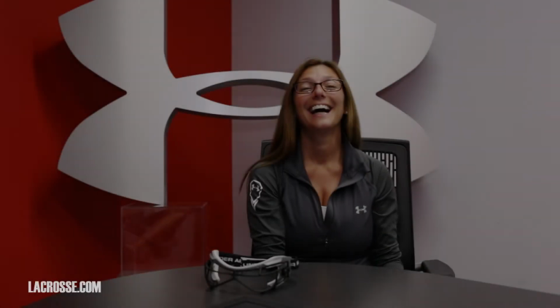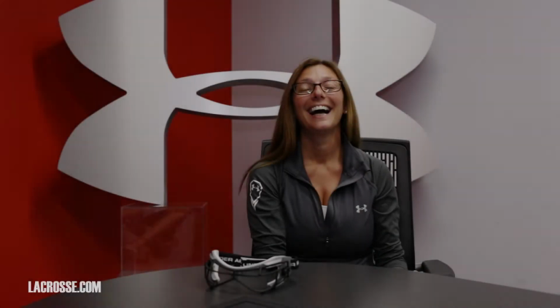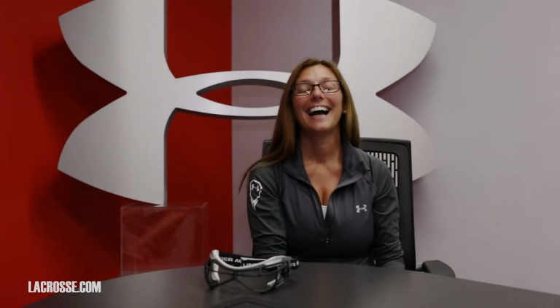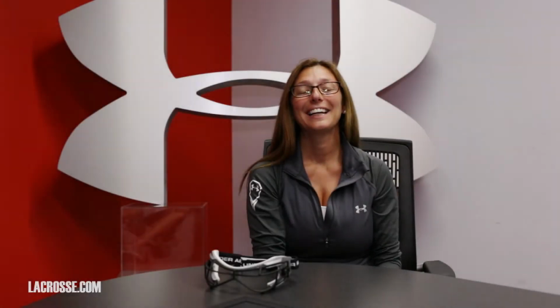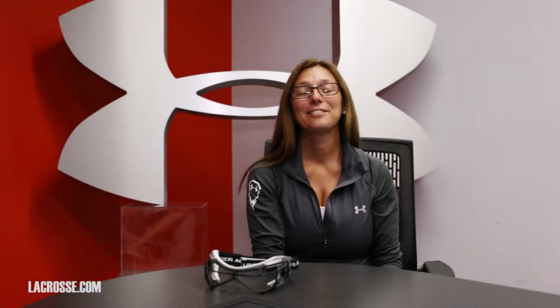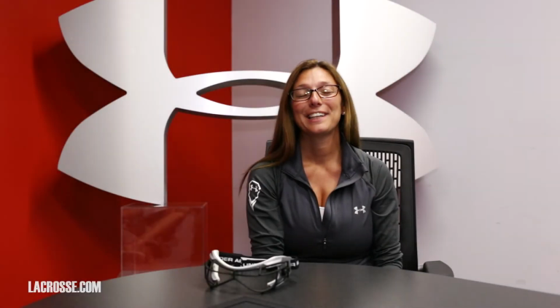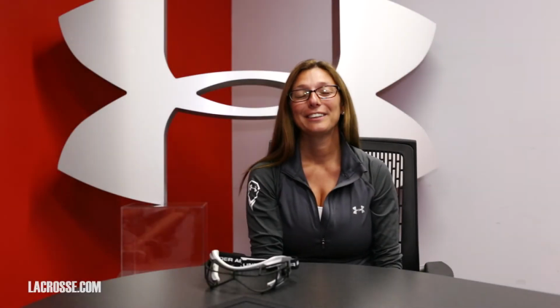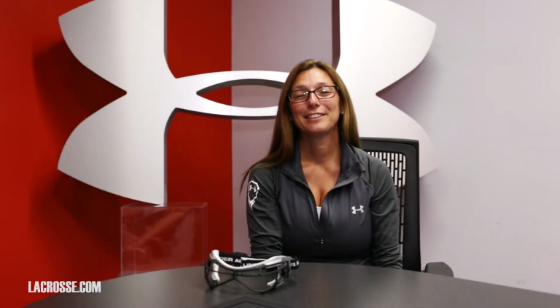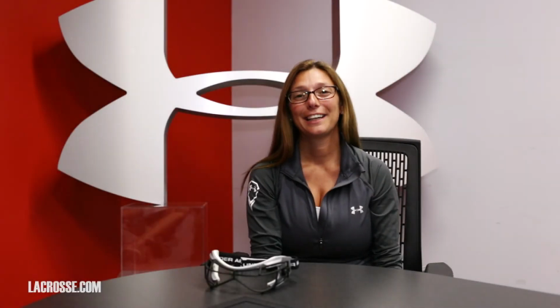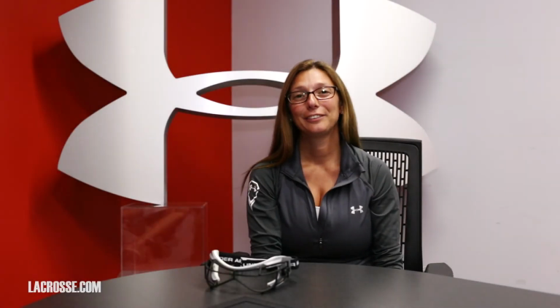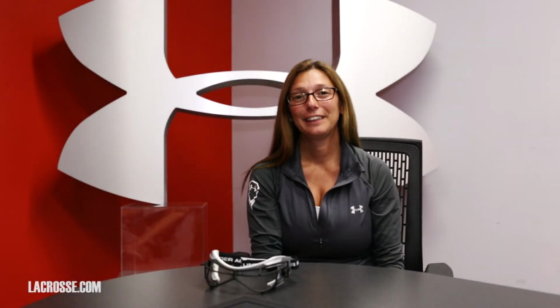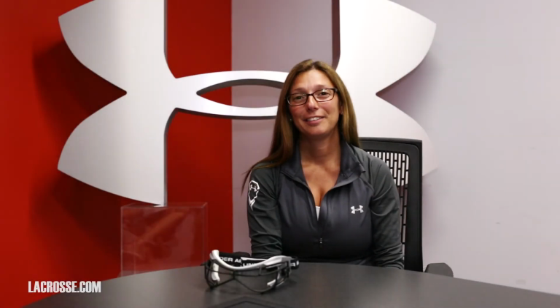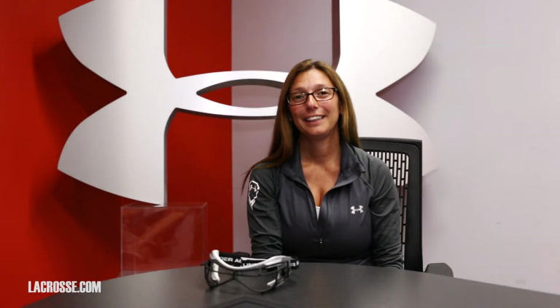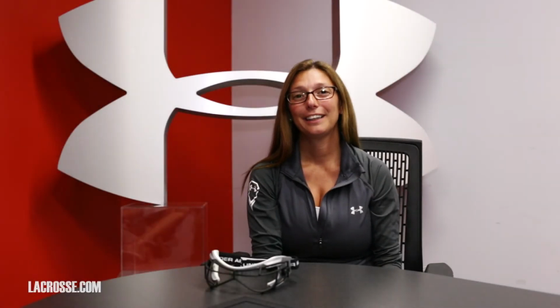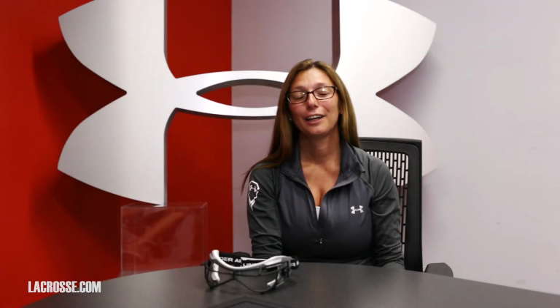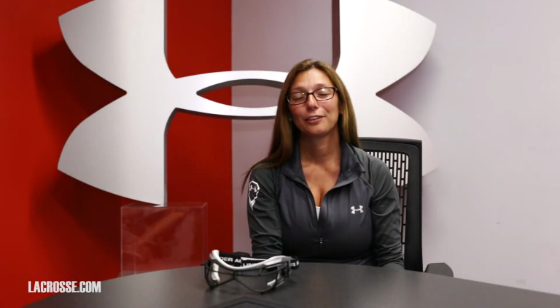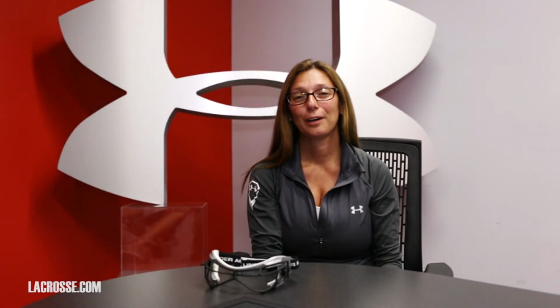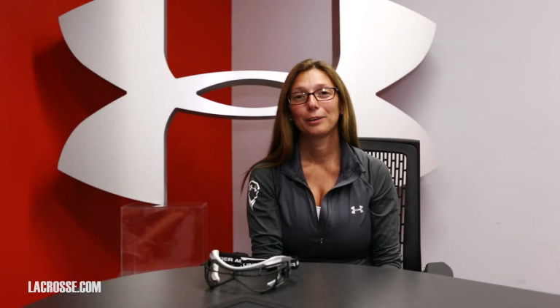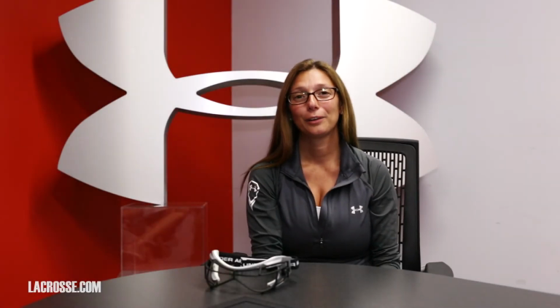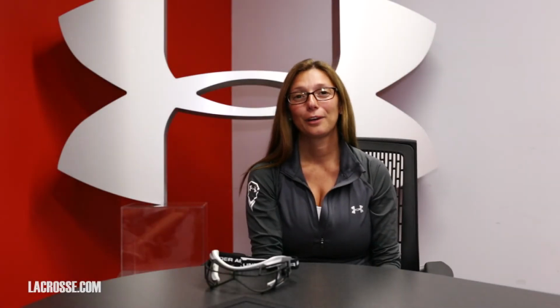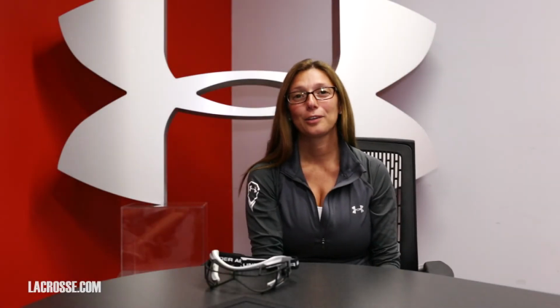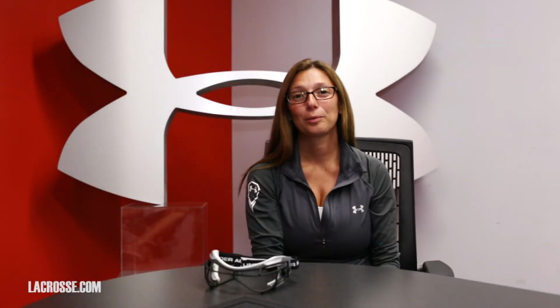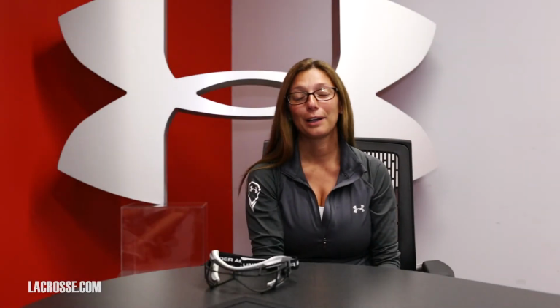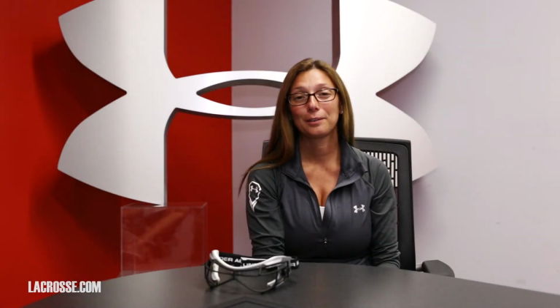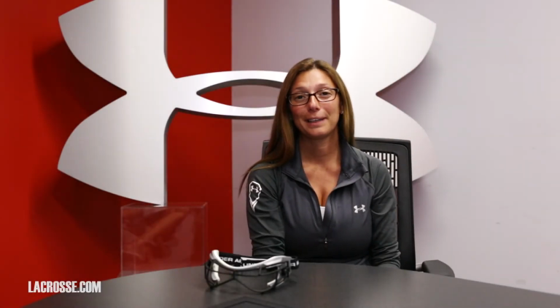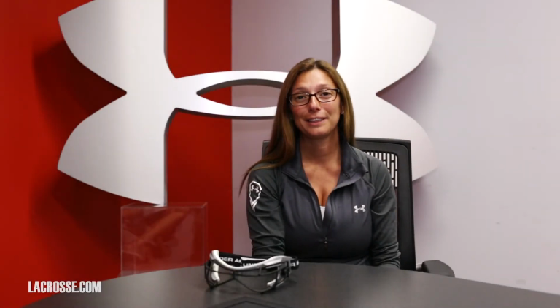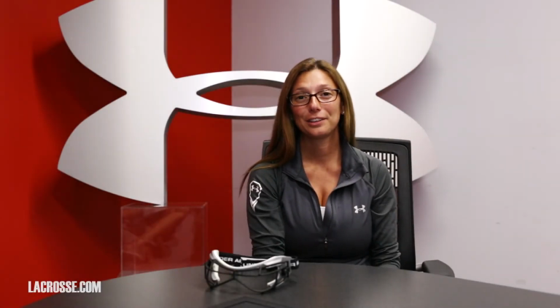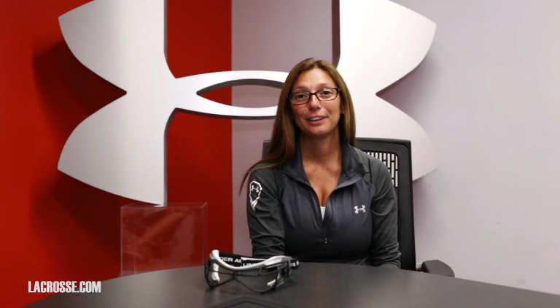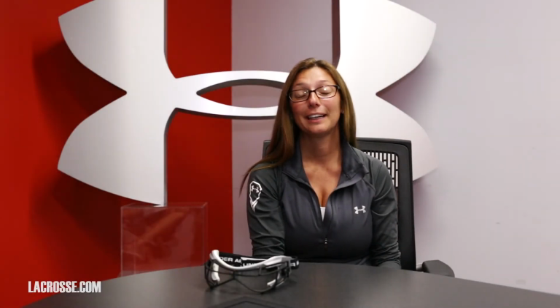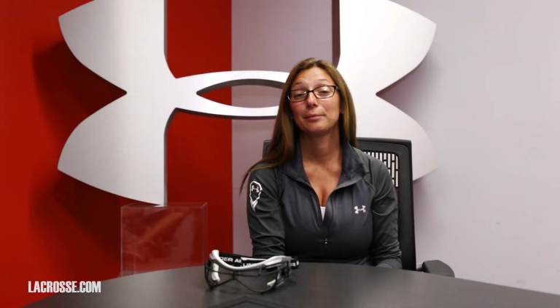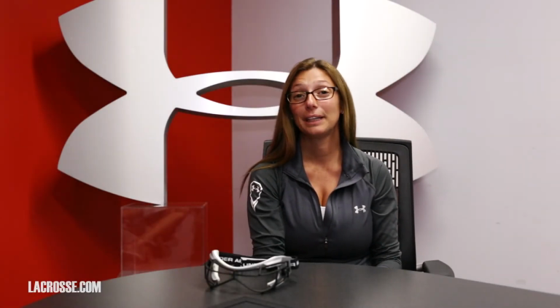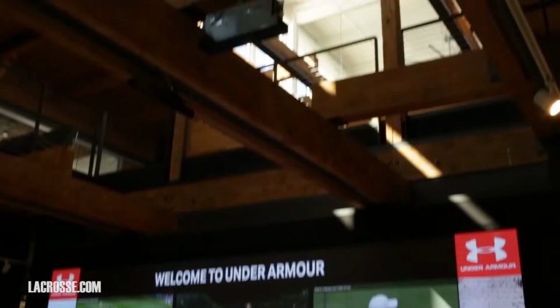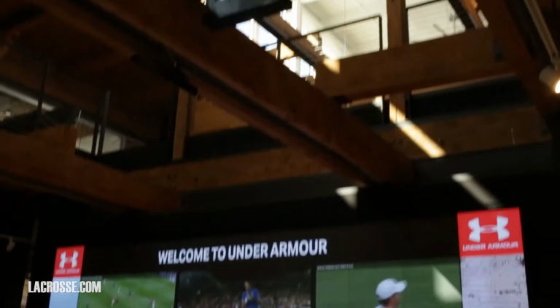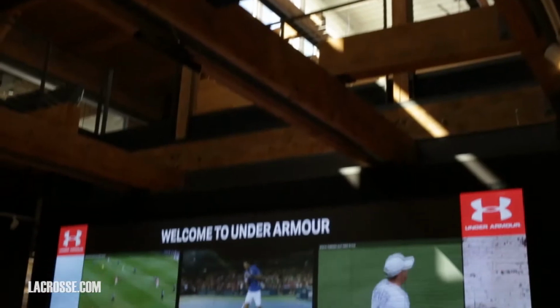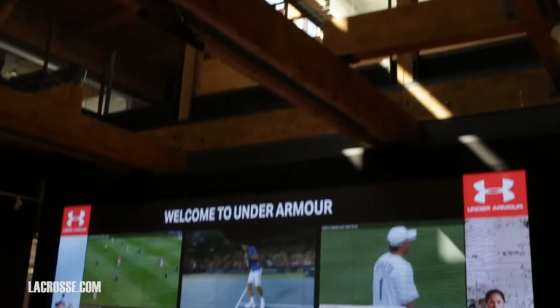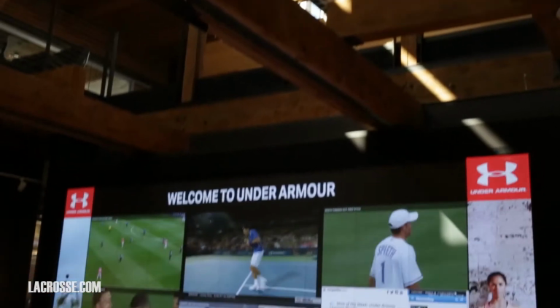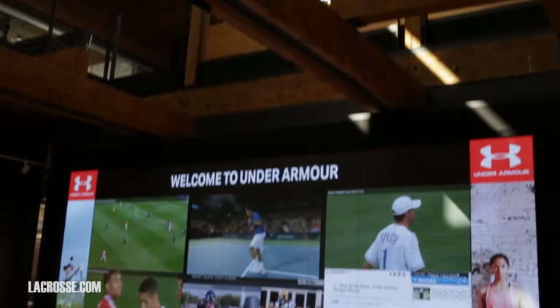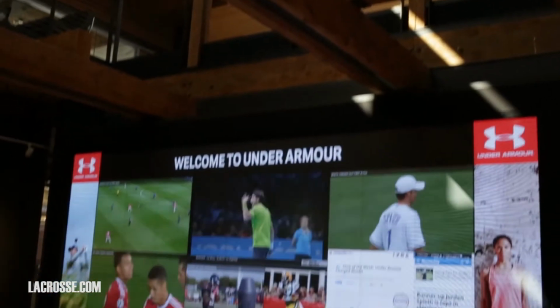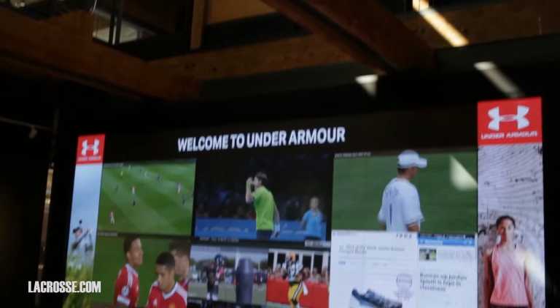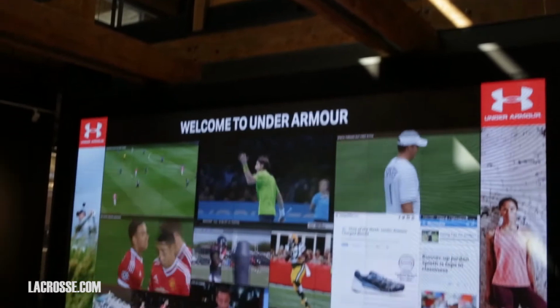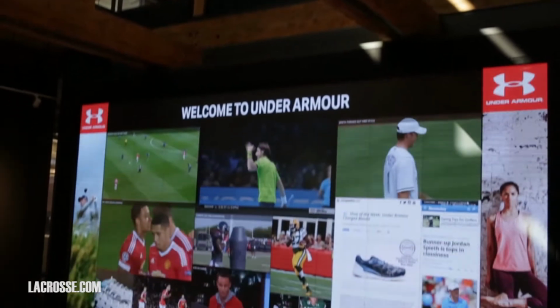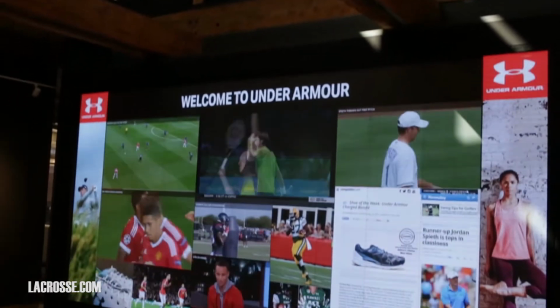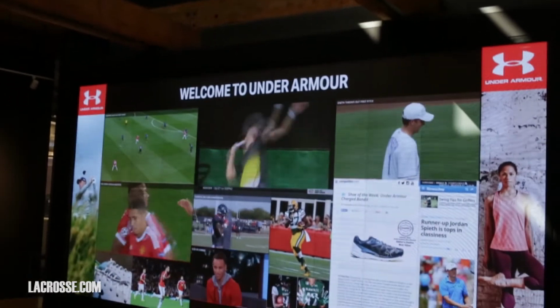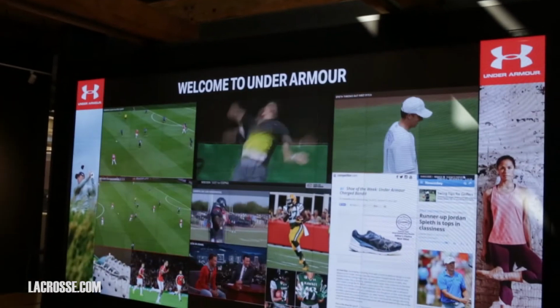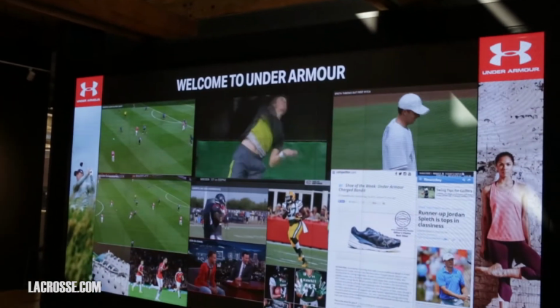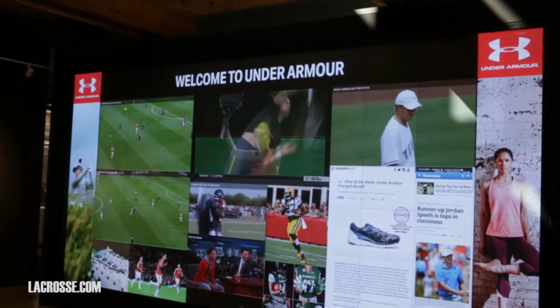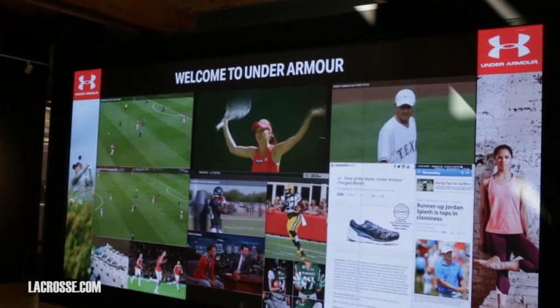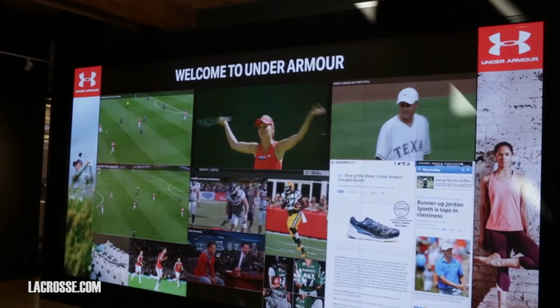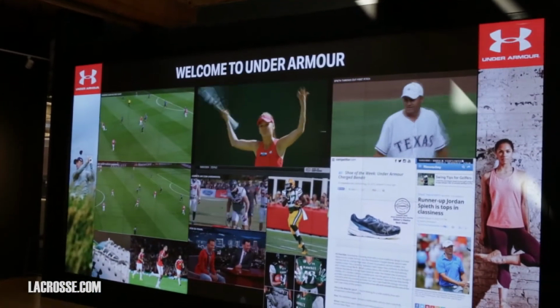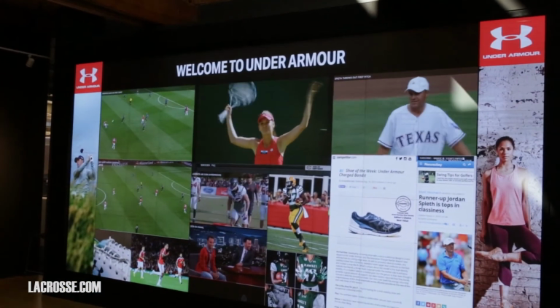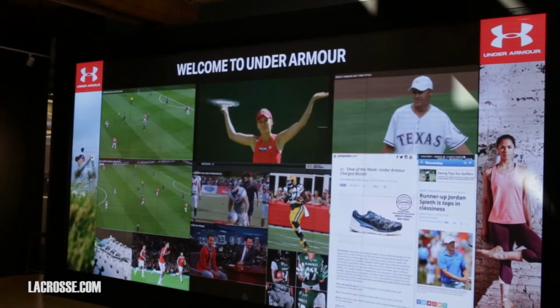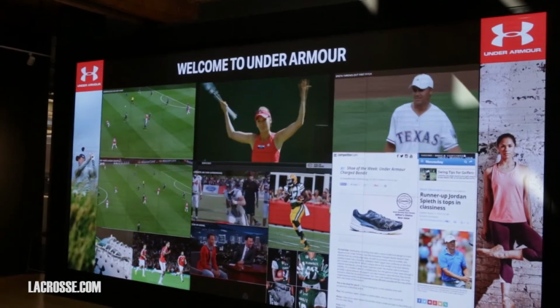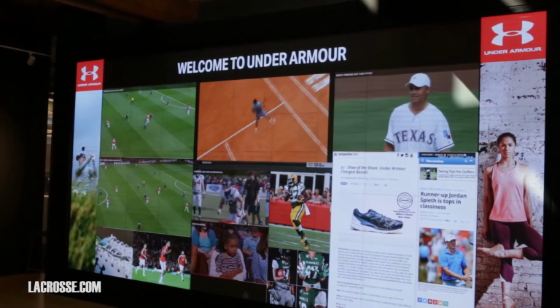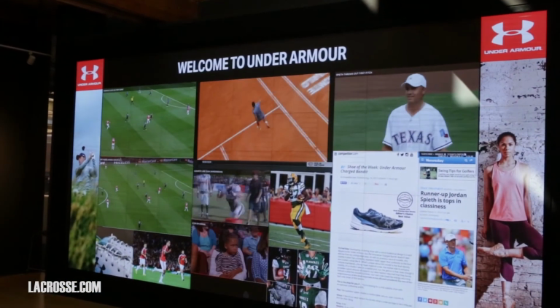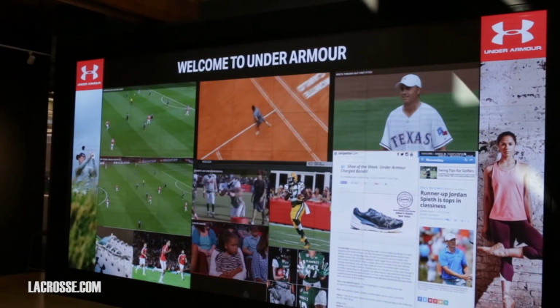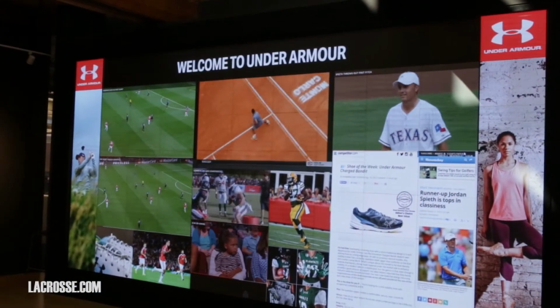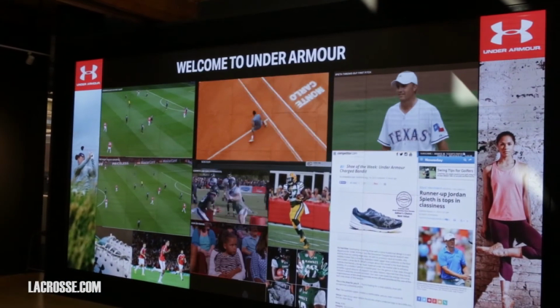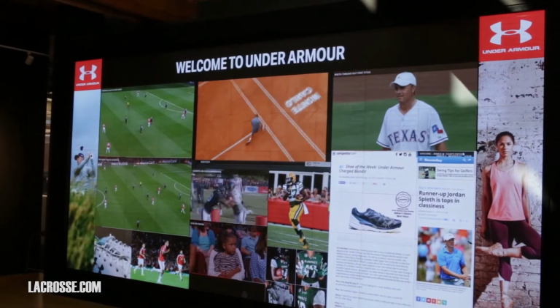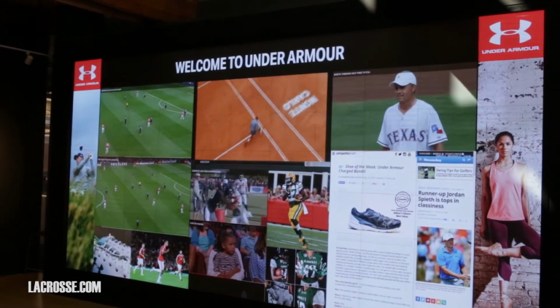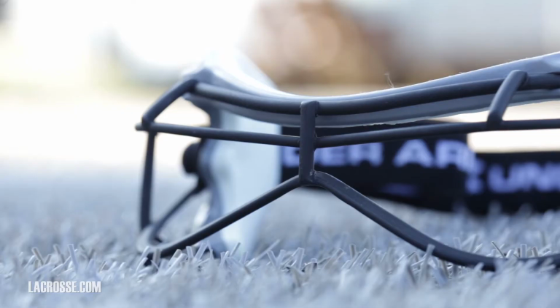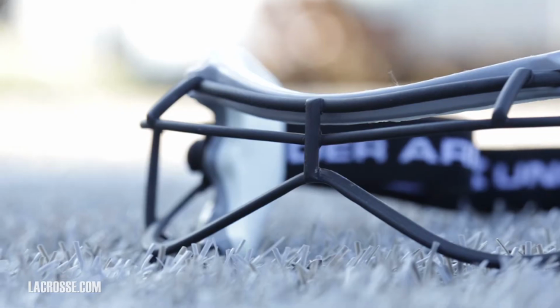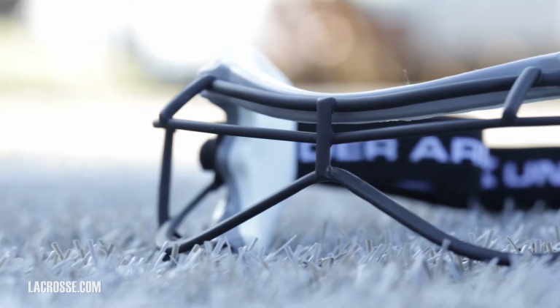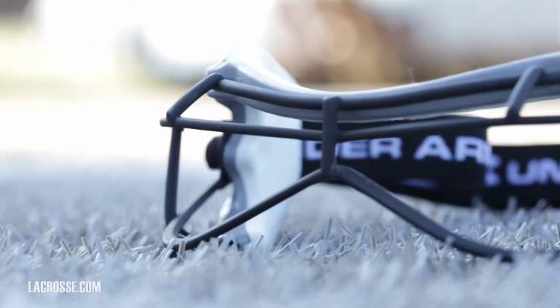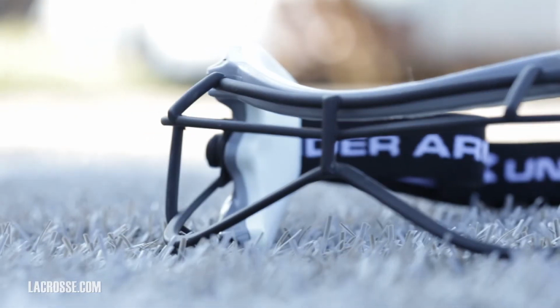Hi, I'm Jenny Ritano-Levy, Under Armour Lacrosse Product Manager. I'm here in Baltimore at Under Armour Lacrosse Headquarters to talk about goggles.